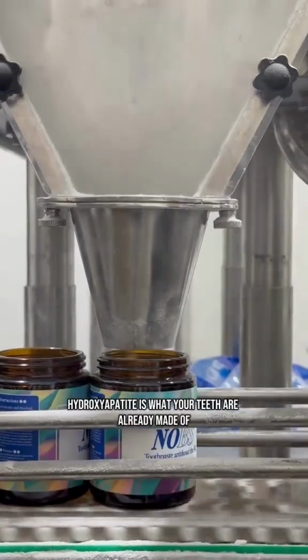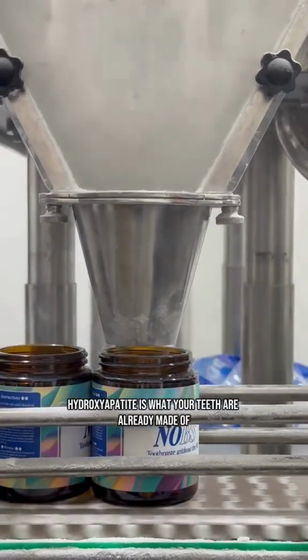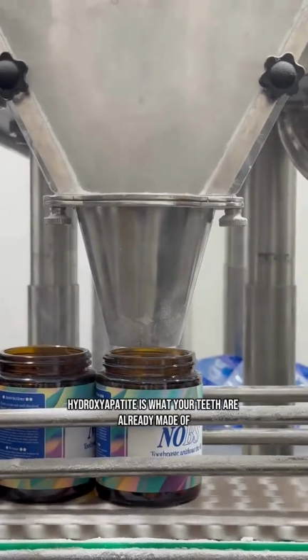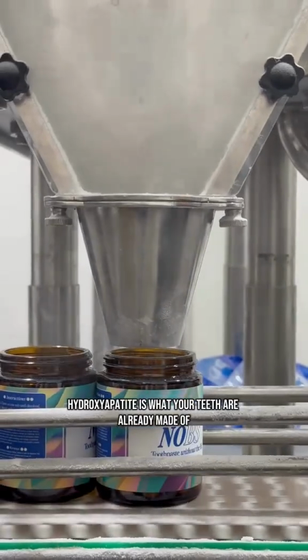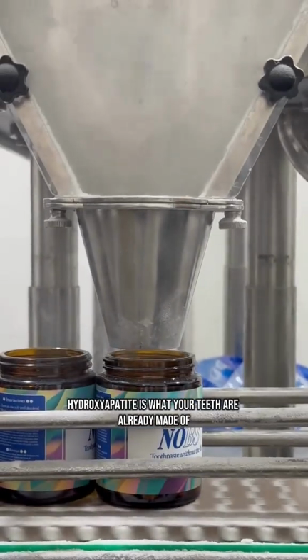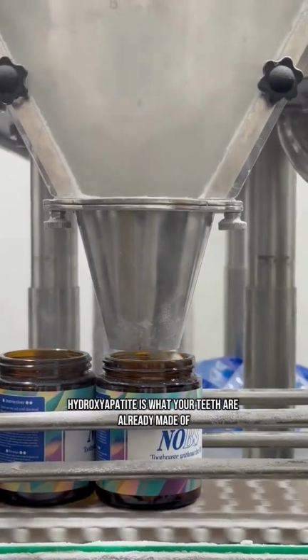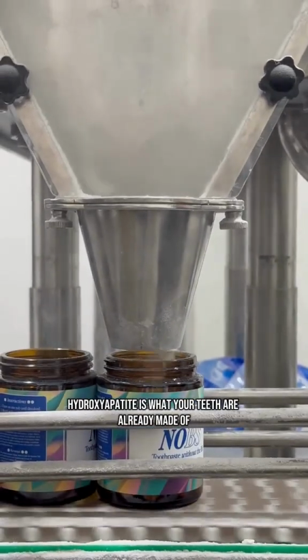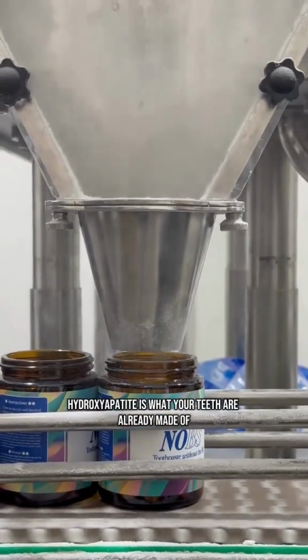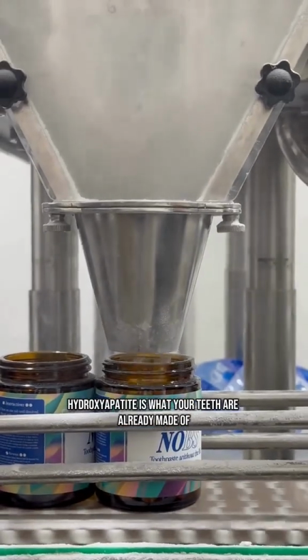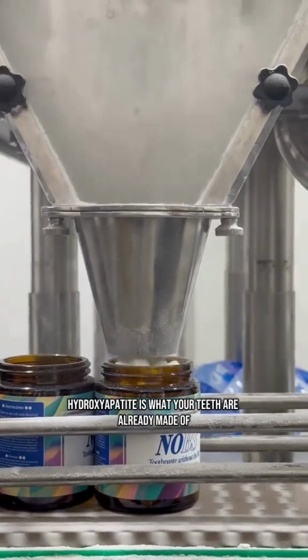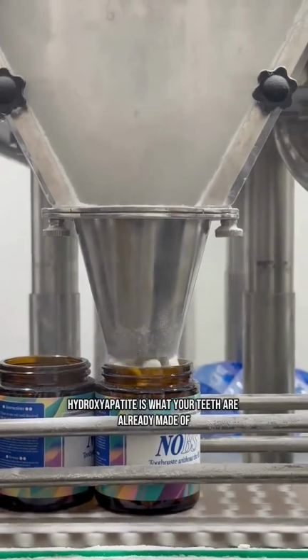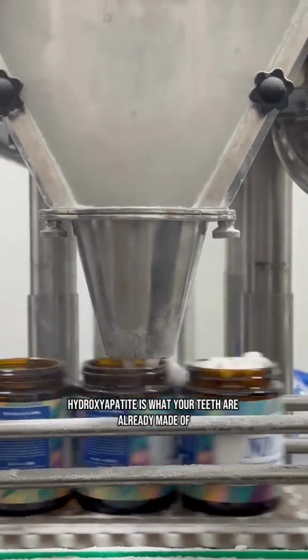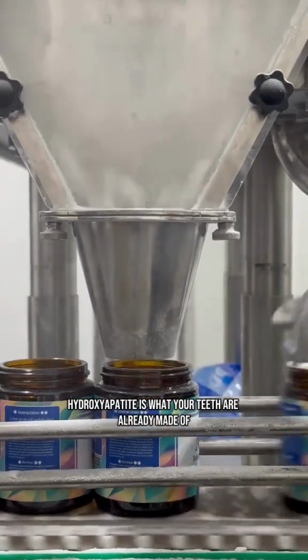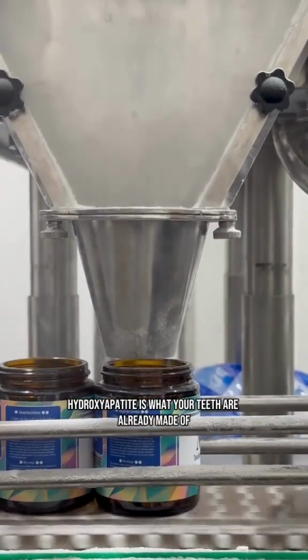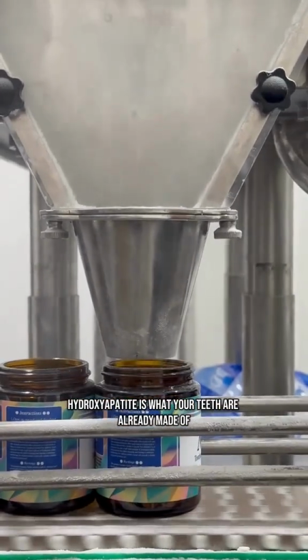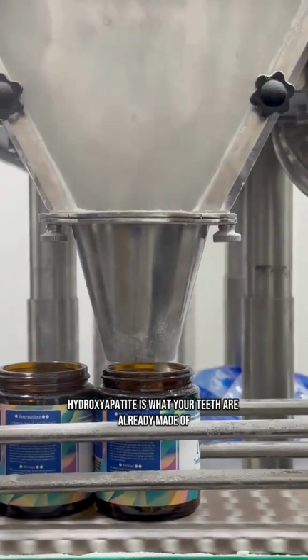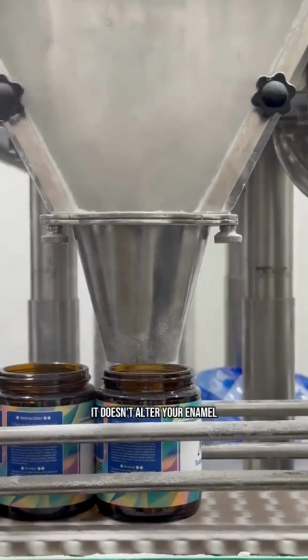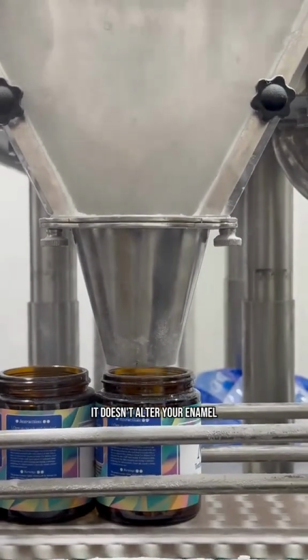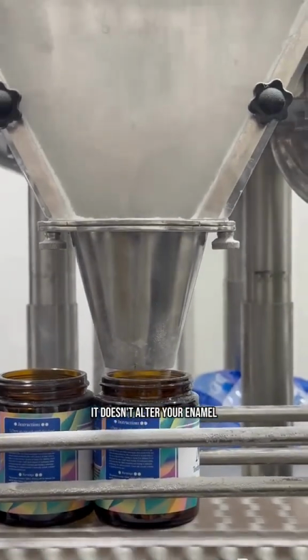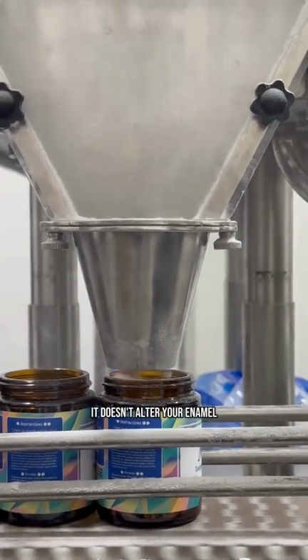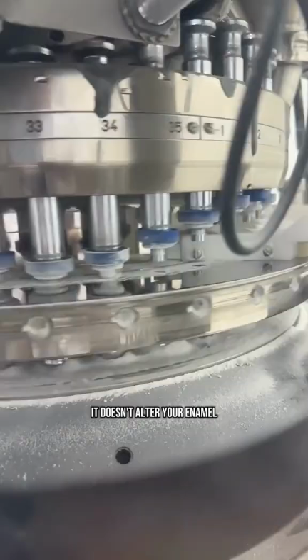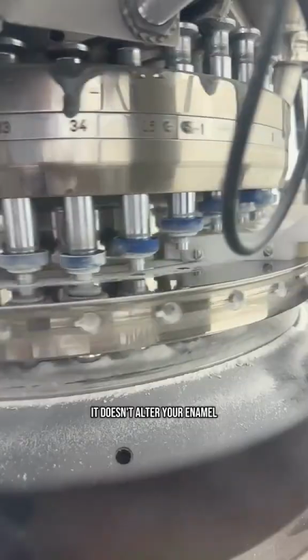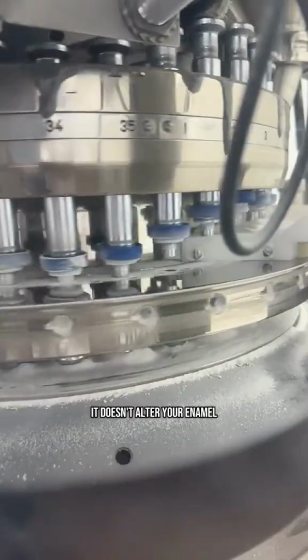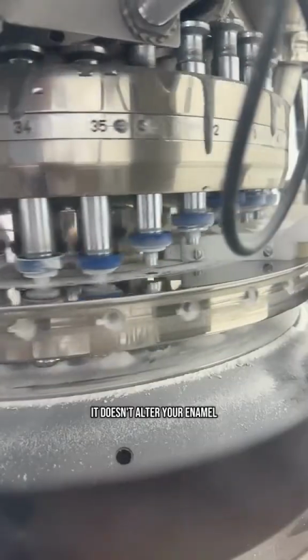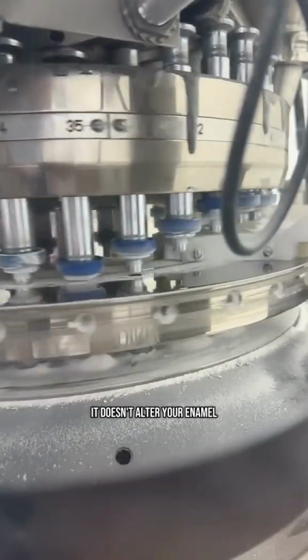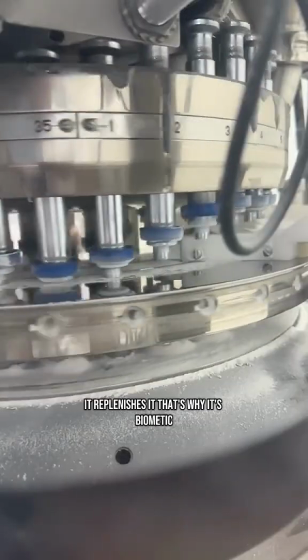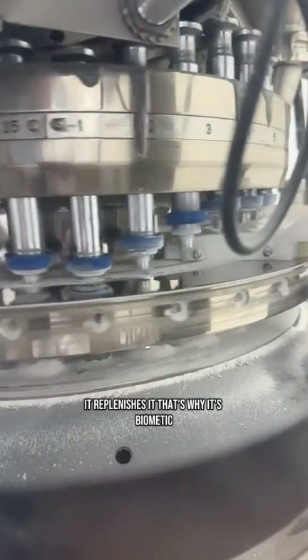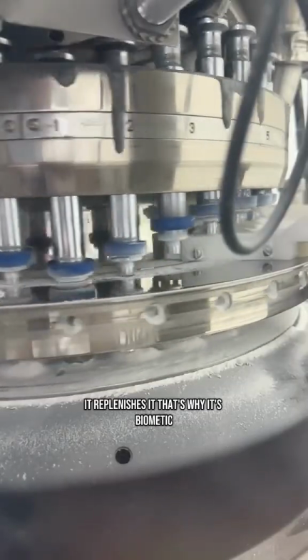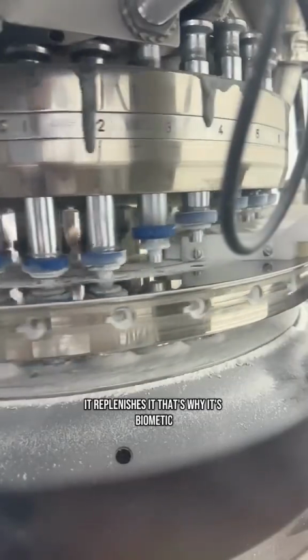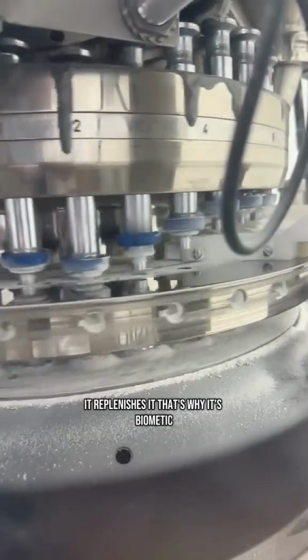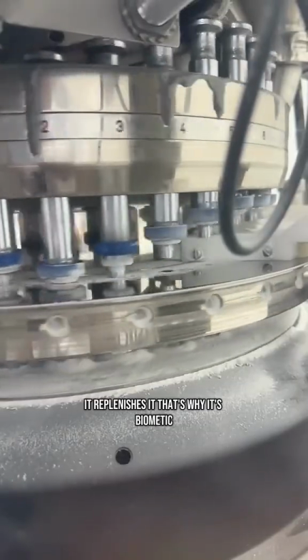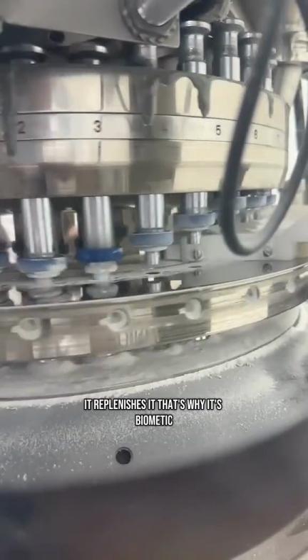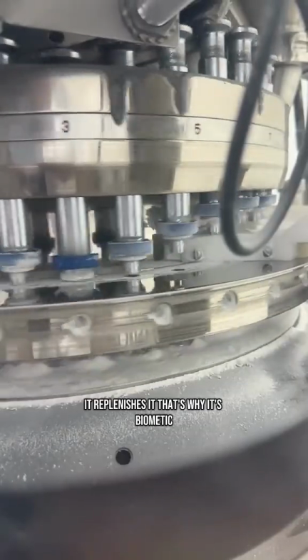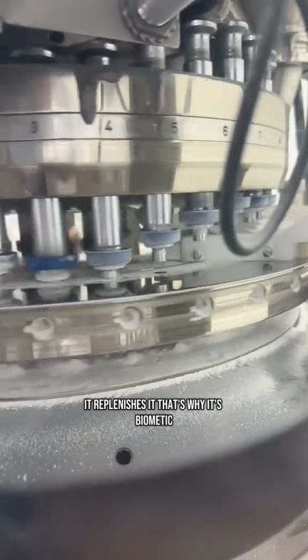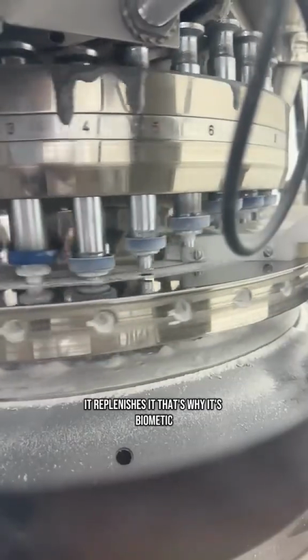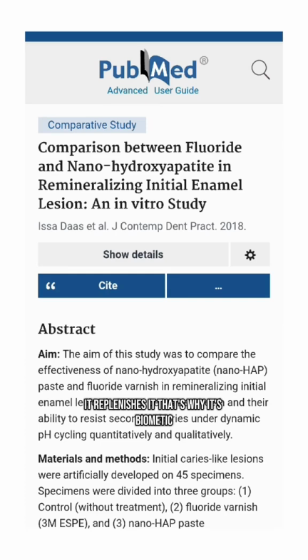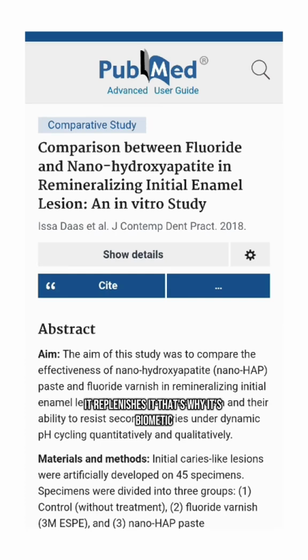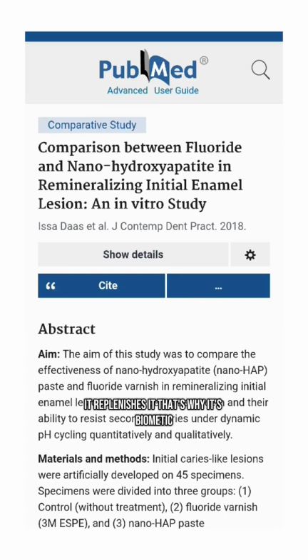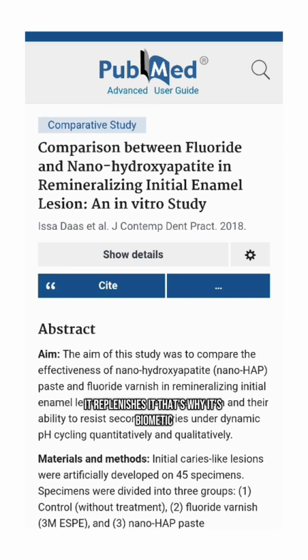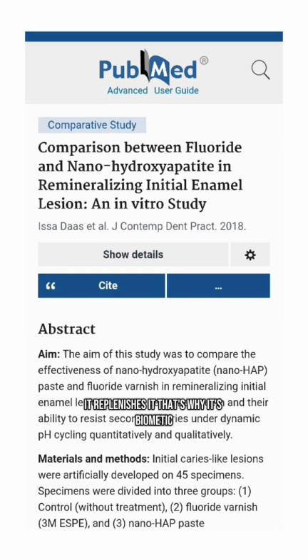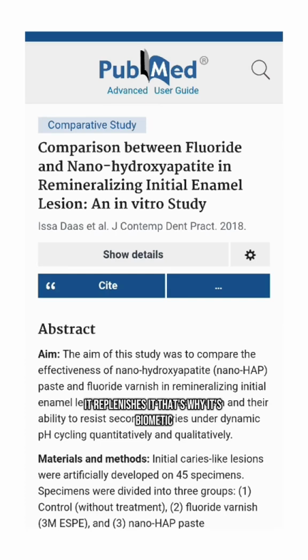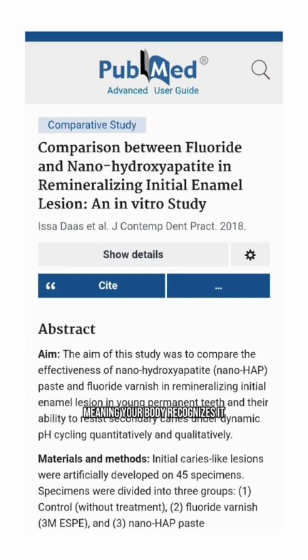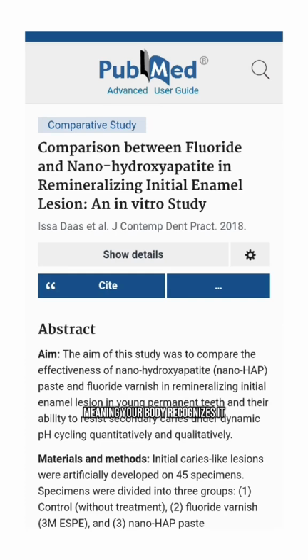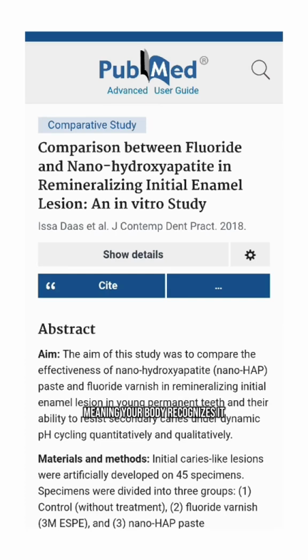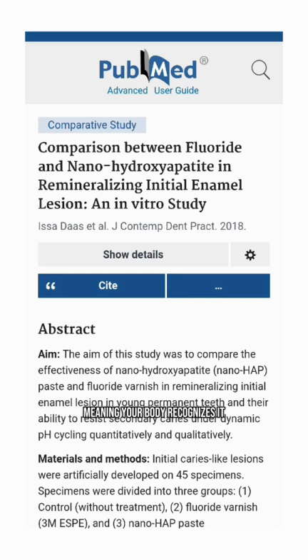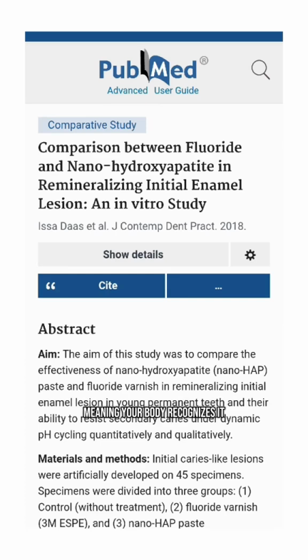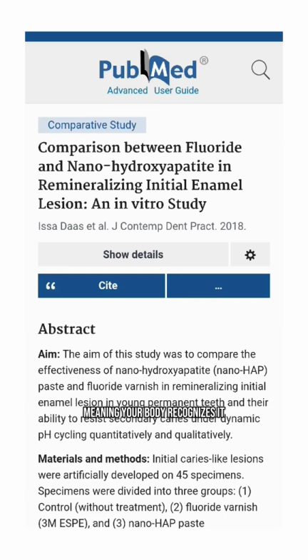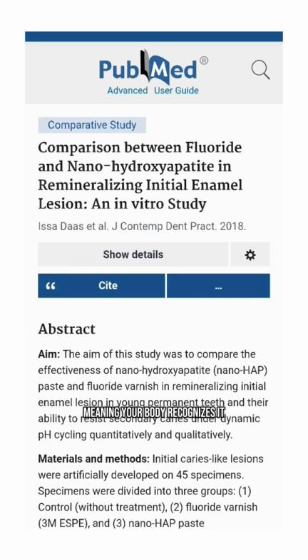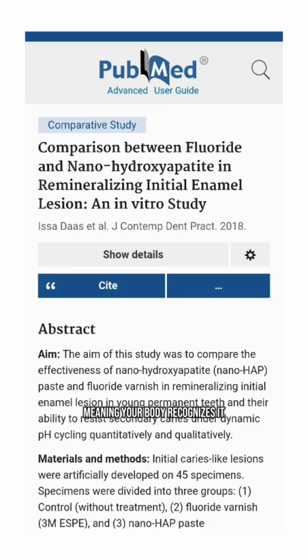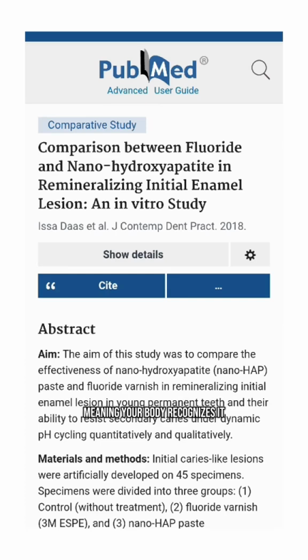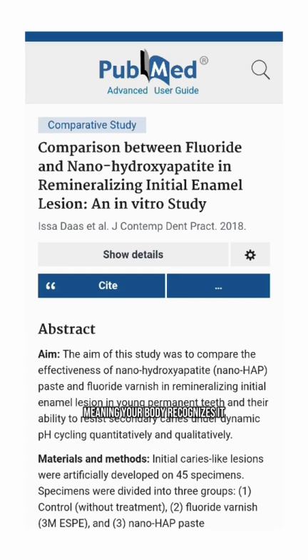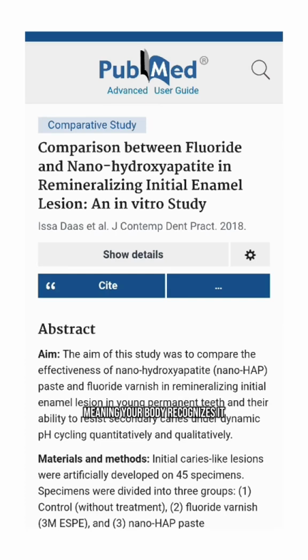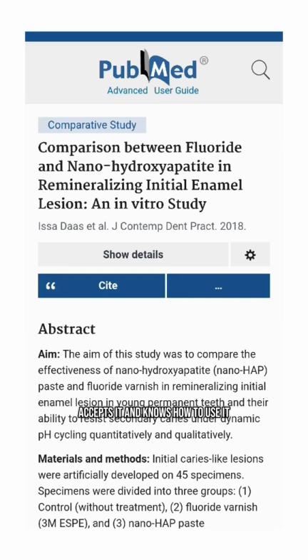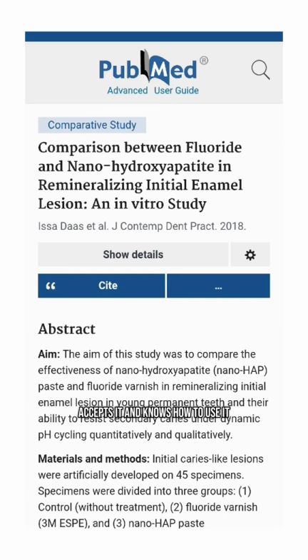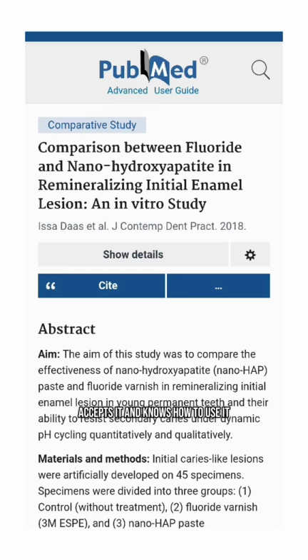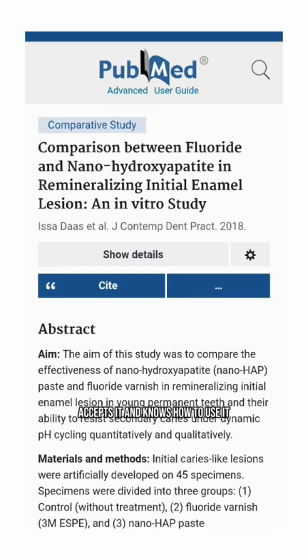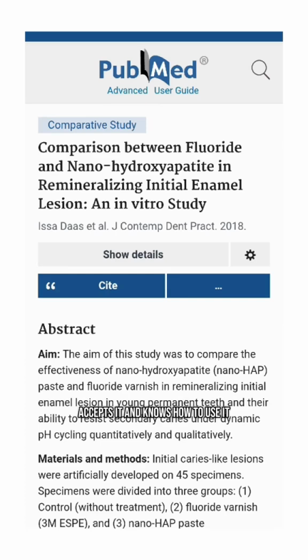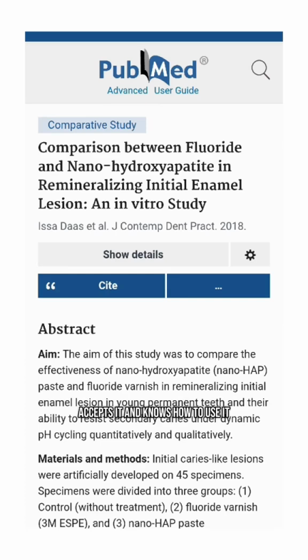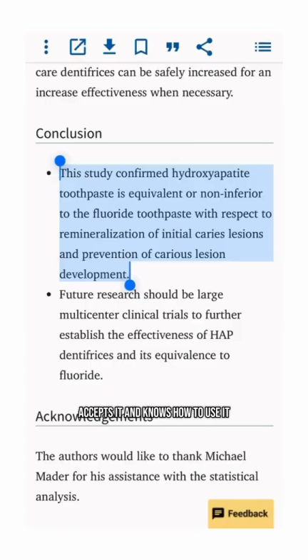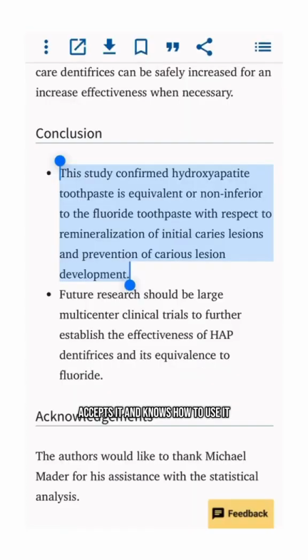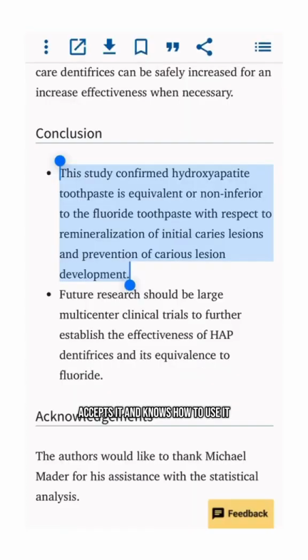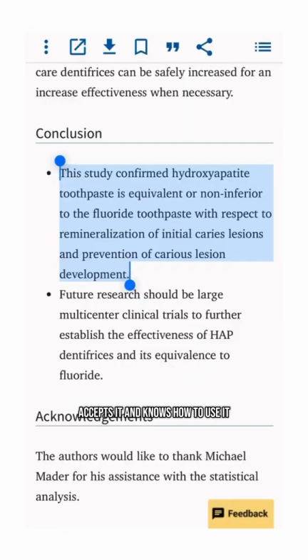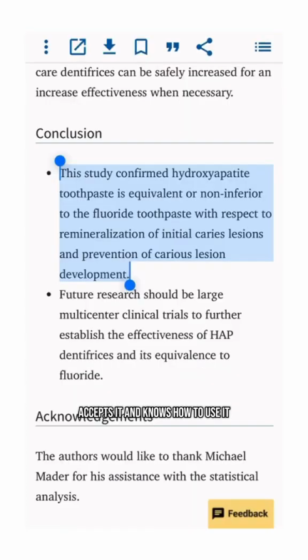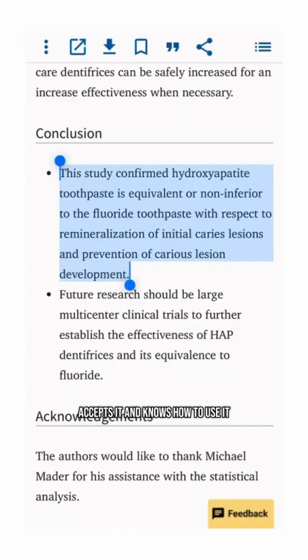Nanohydroxyapatite is what your teeth are already made of. It doesn't alter your enamel, it replenishes it. That's why it's biomimetic — meaning your body recognizes it, accepts it, and knows how to use it.